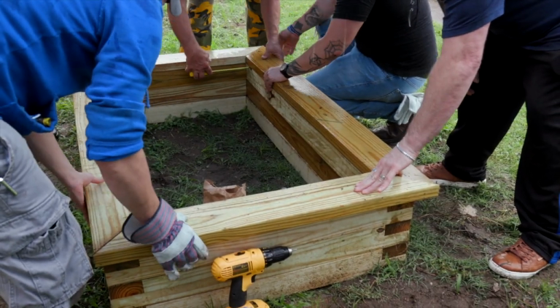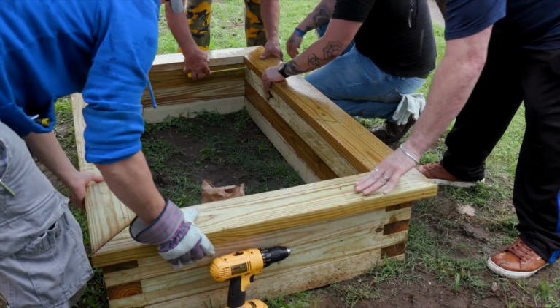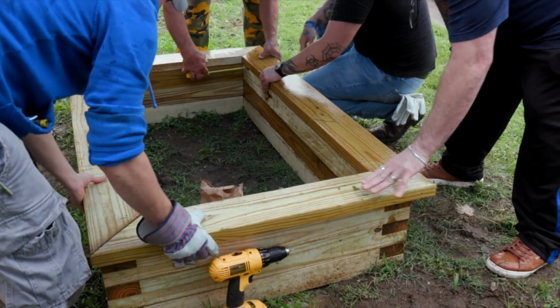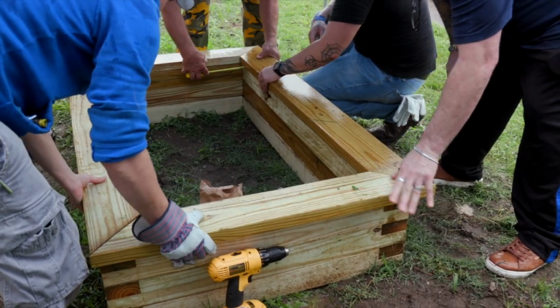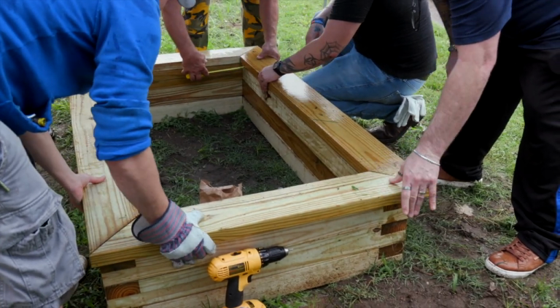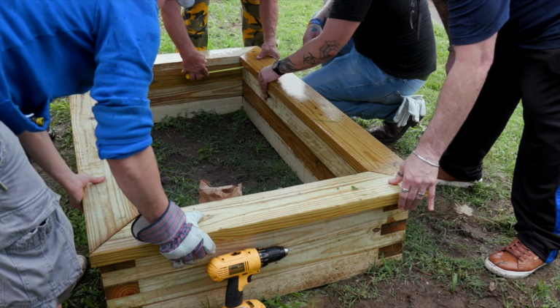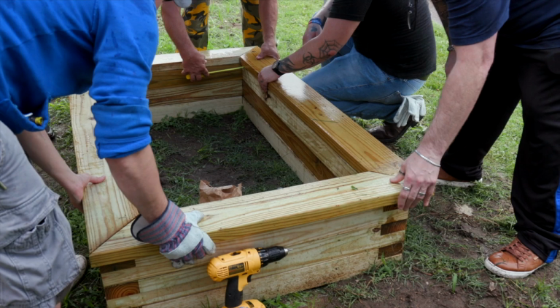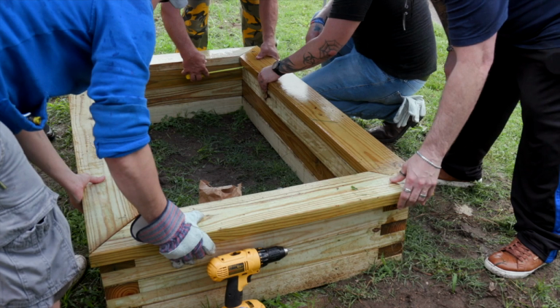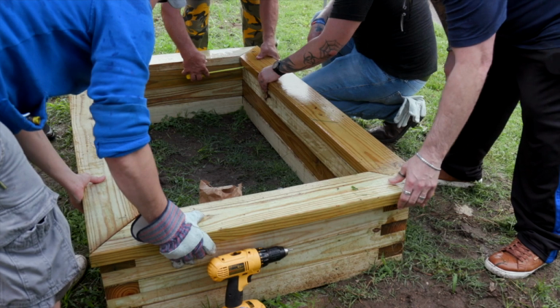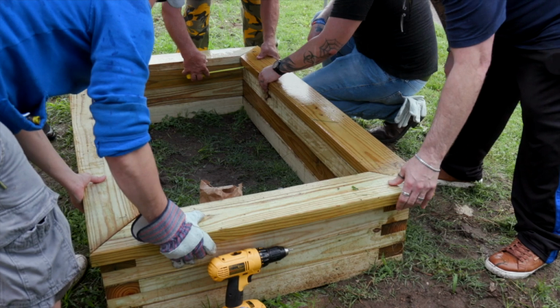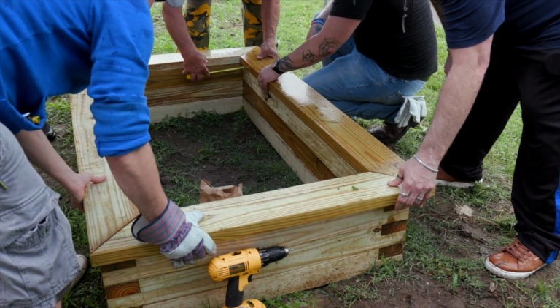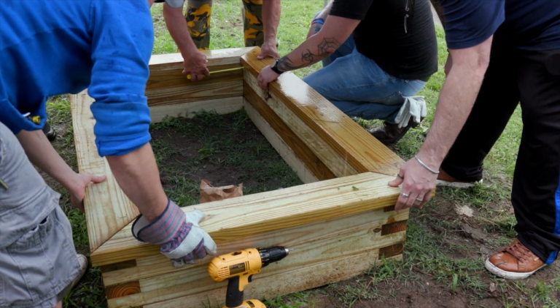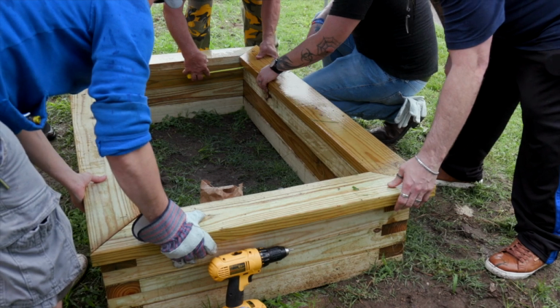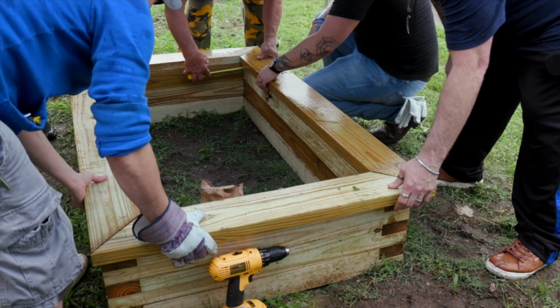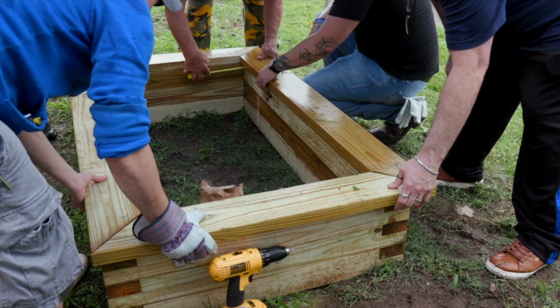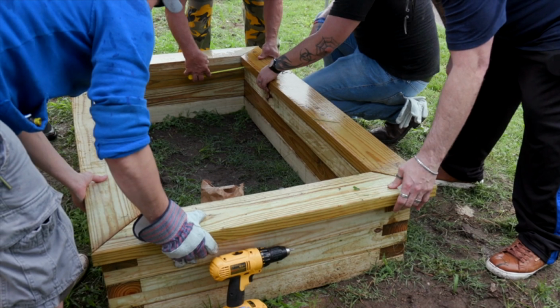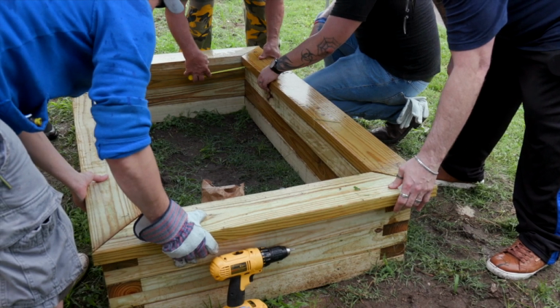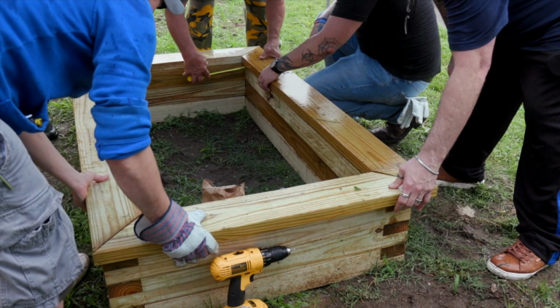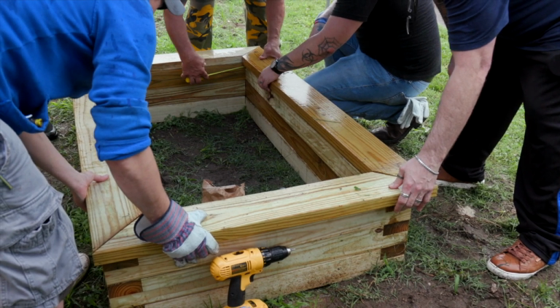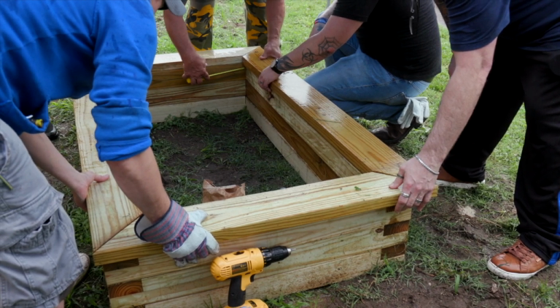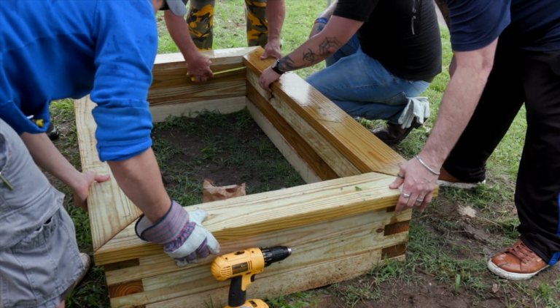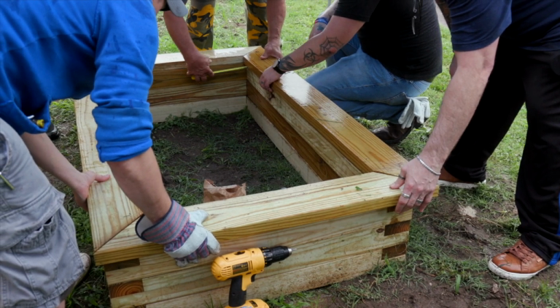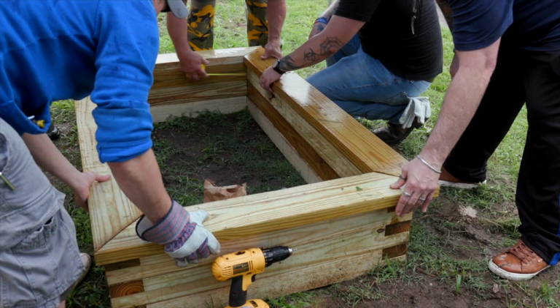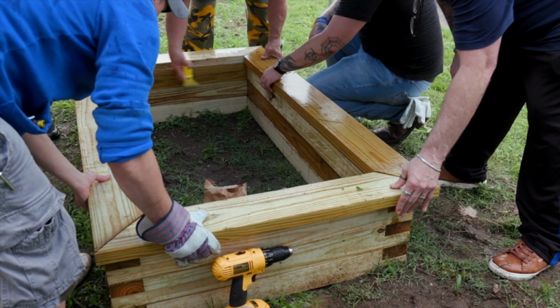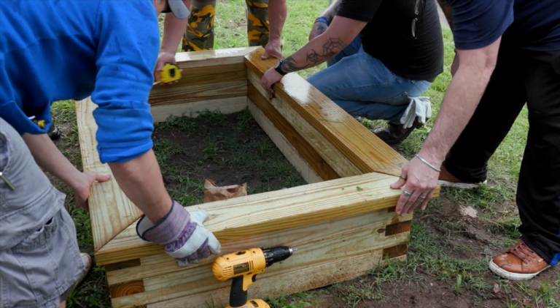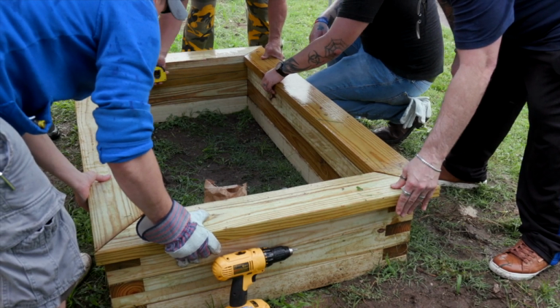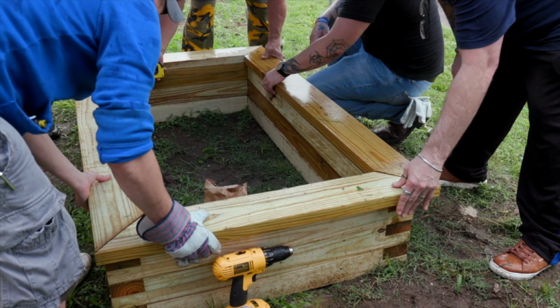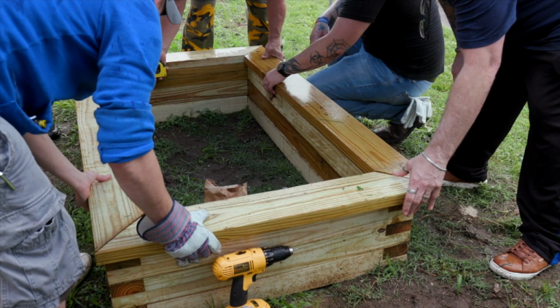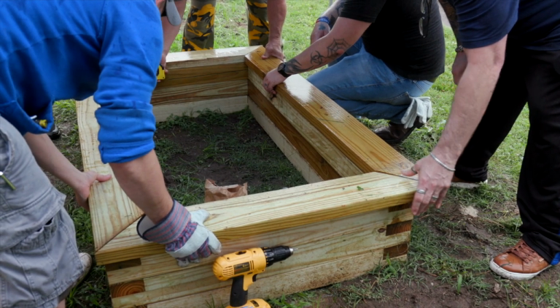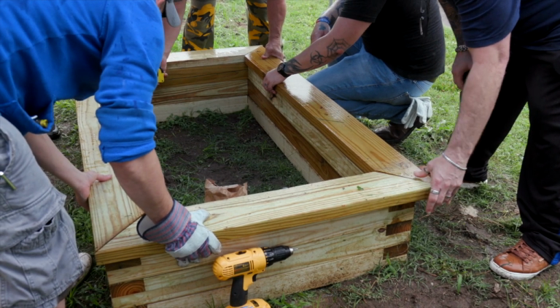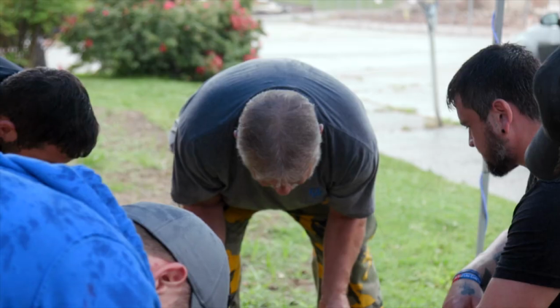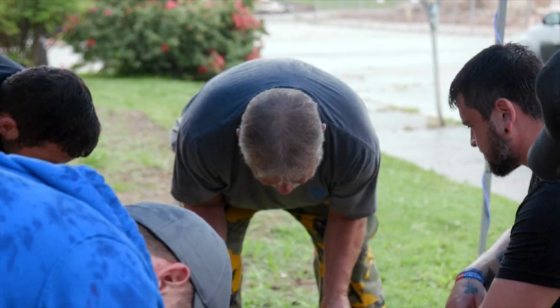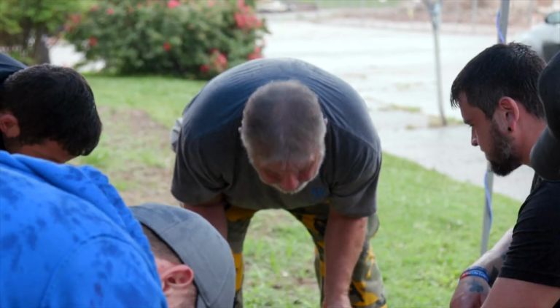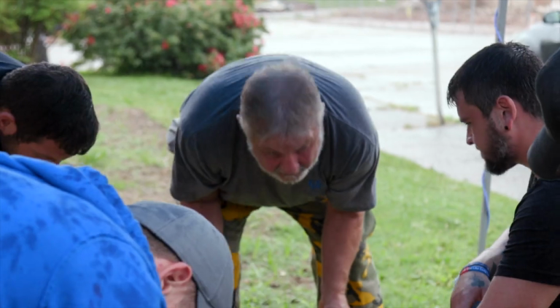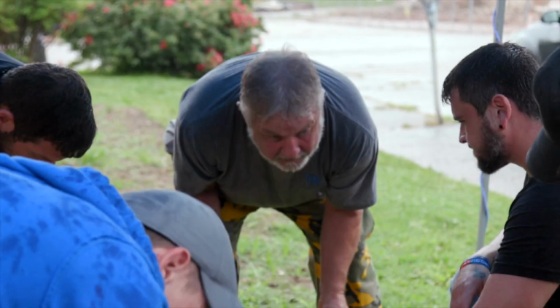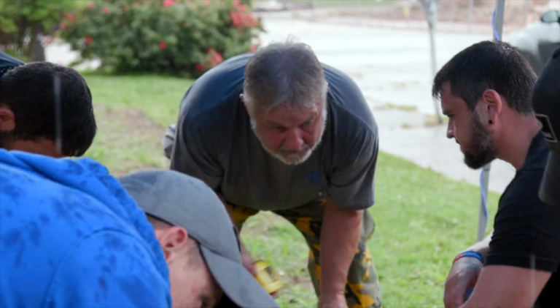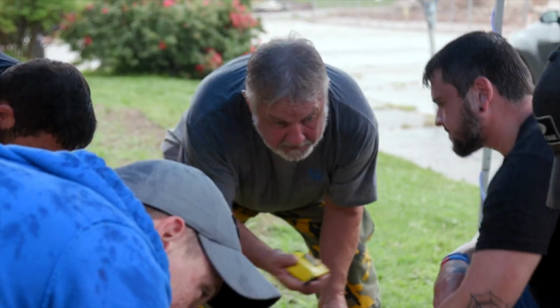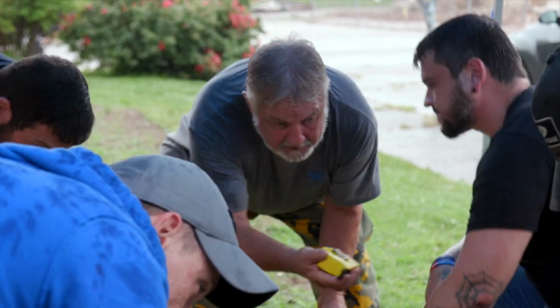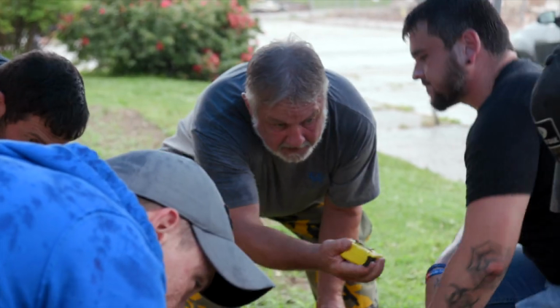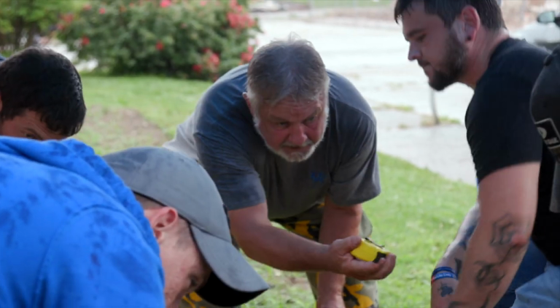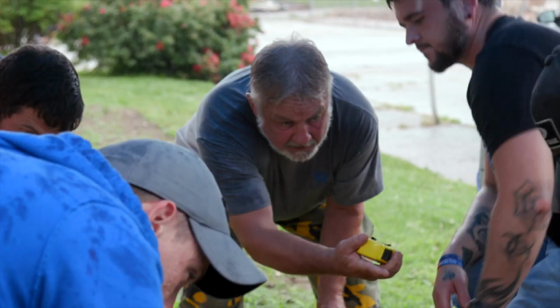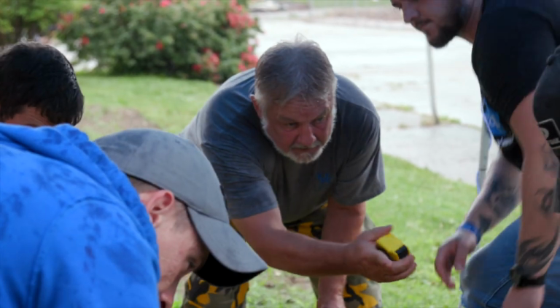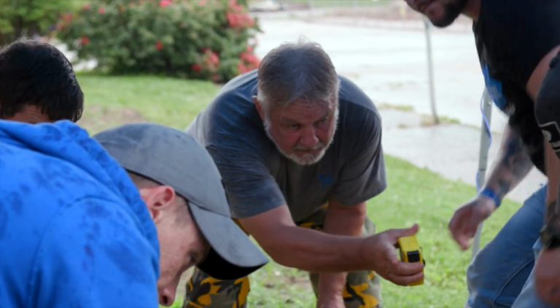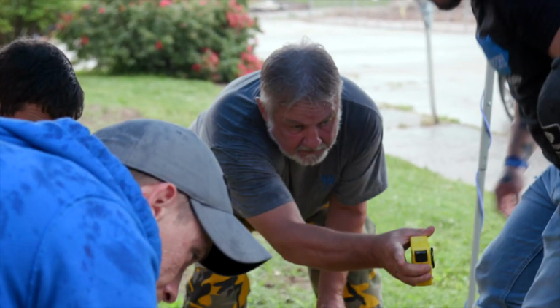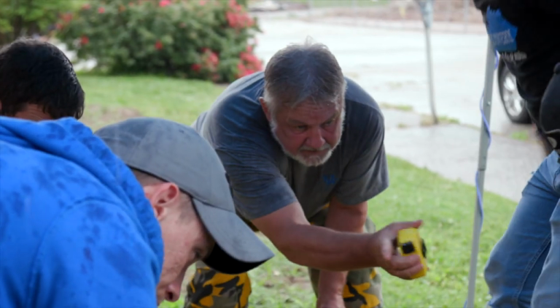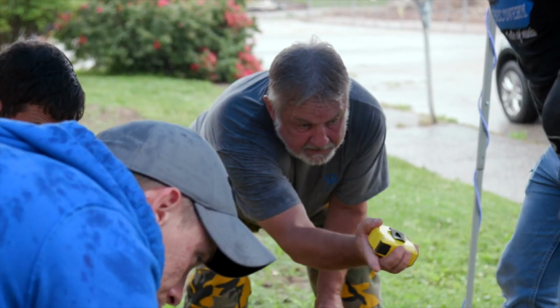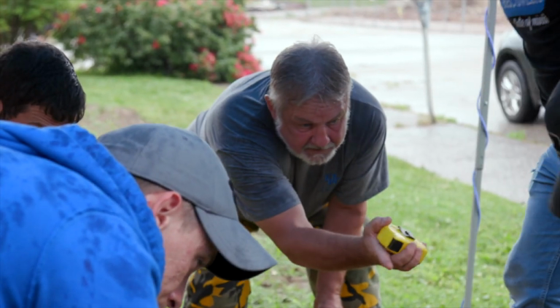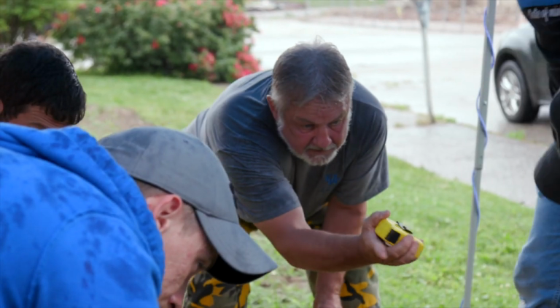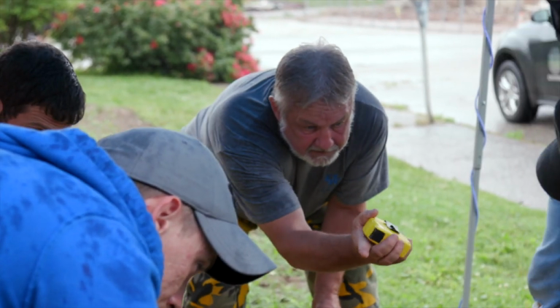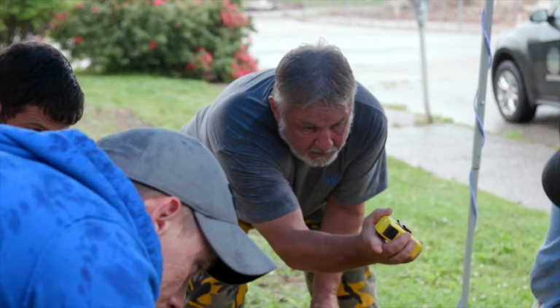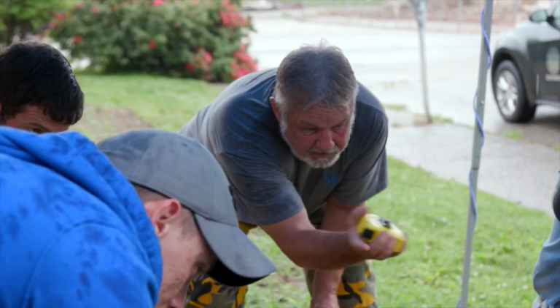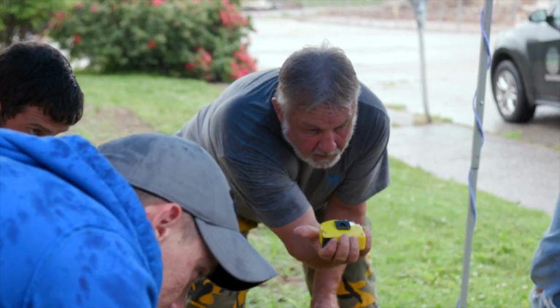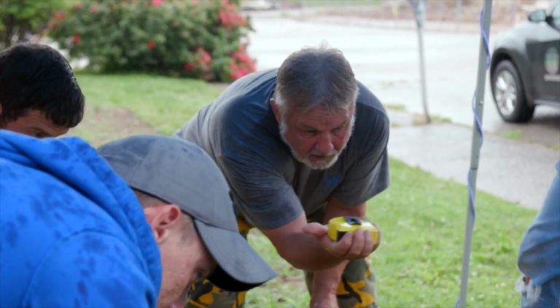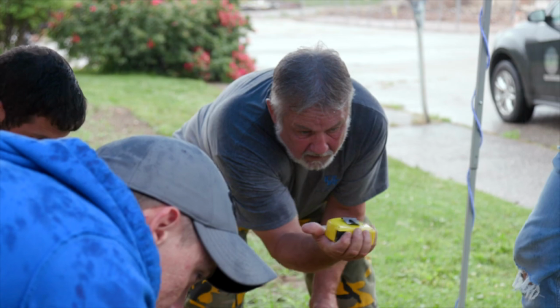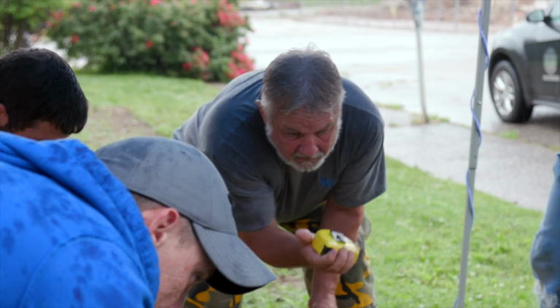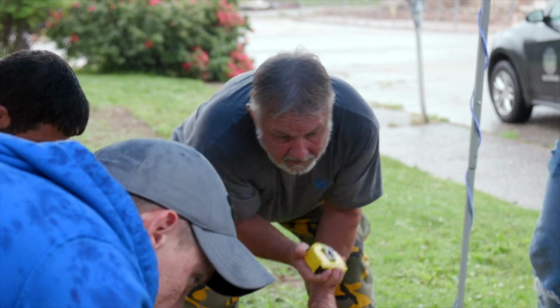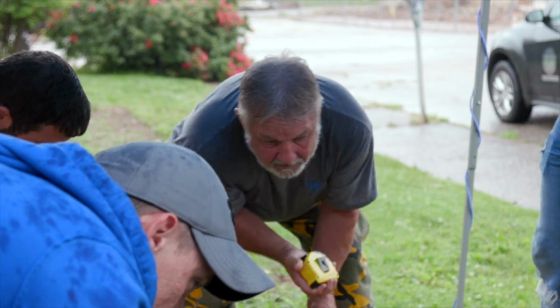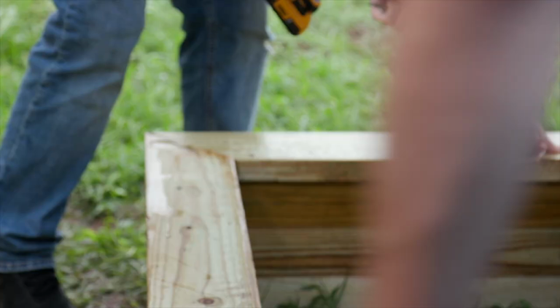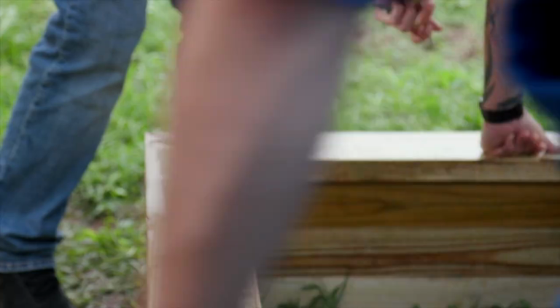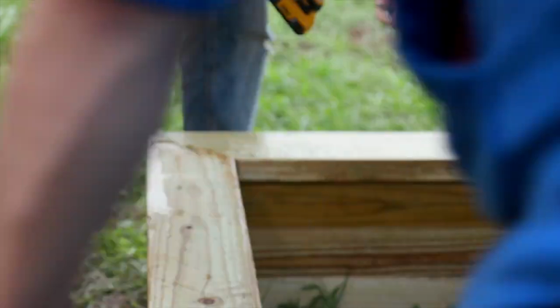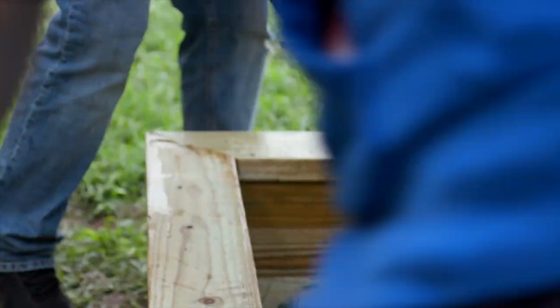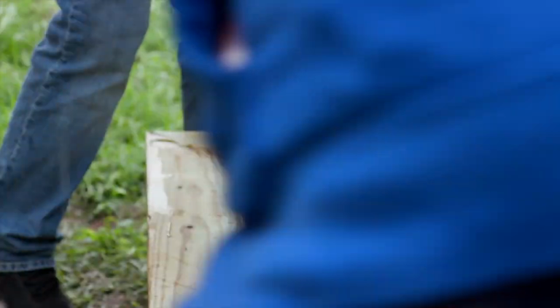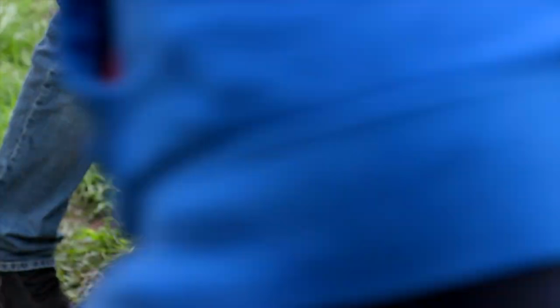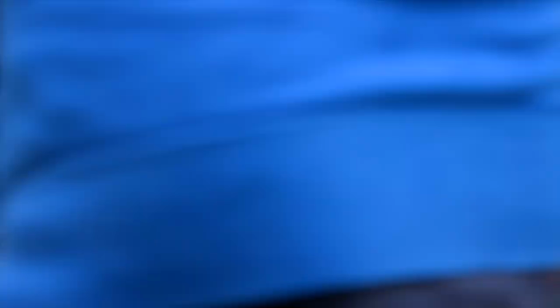If you make more than one raised bed, be sure to leave about two feet of room between the beds so you can access them both easily.